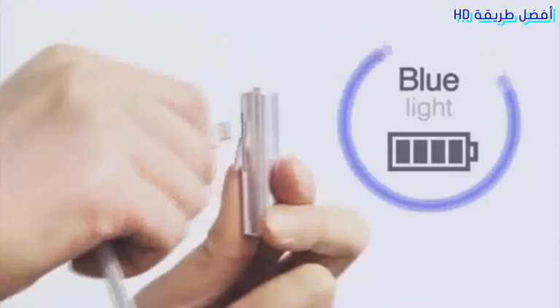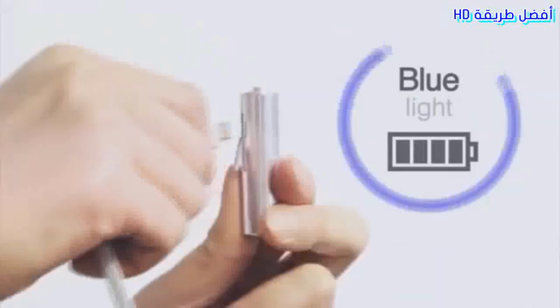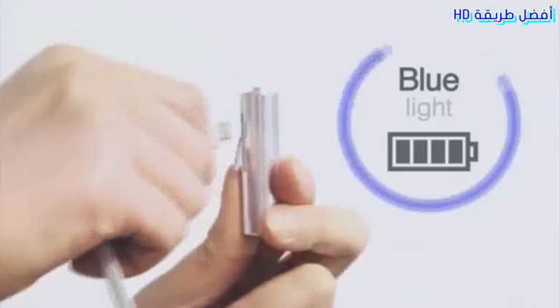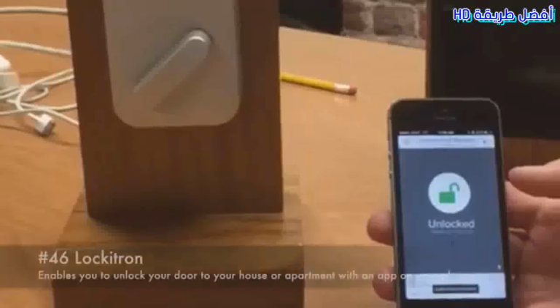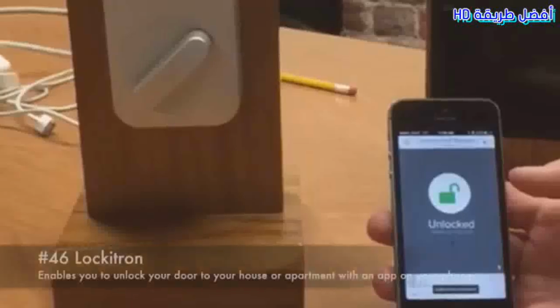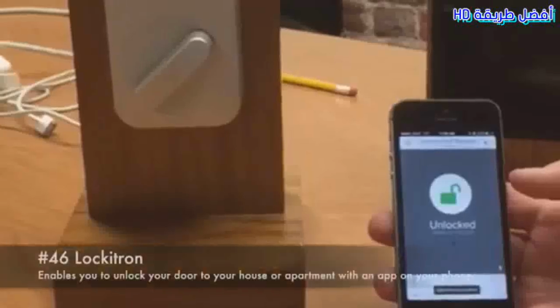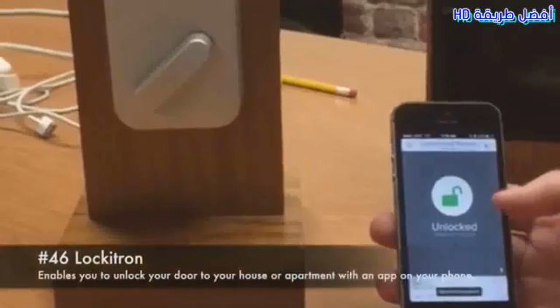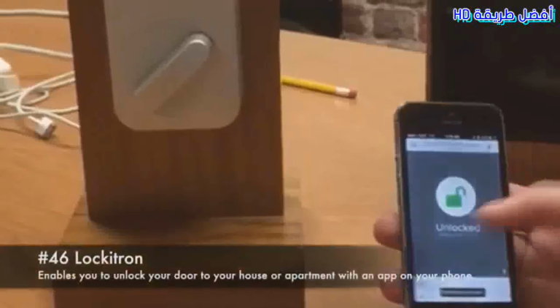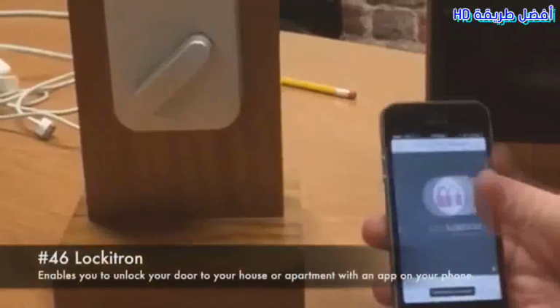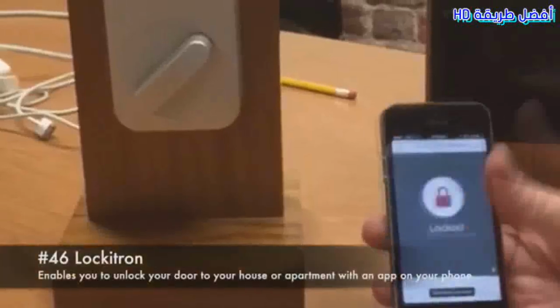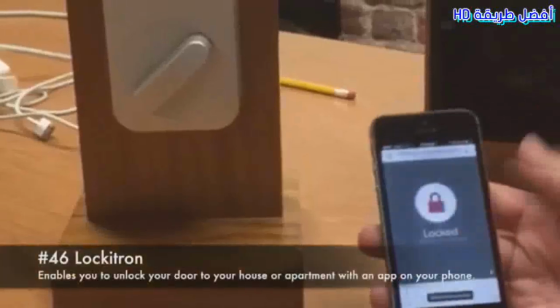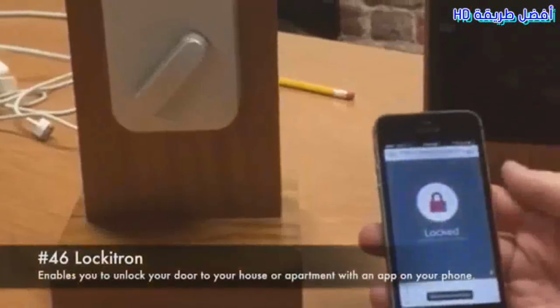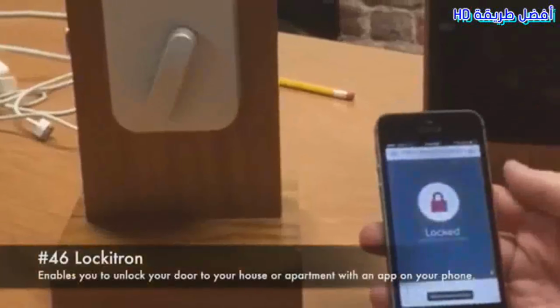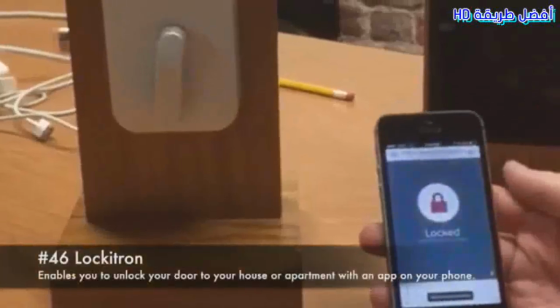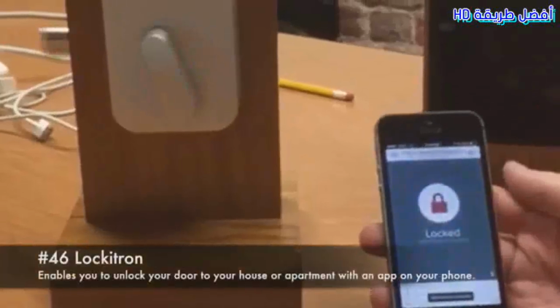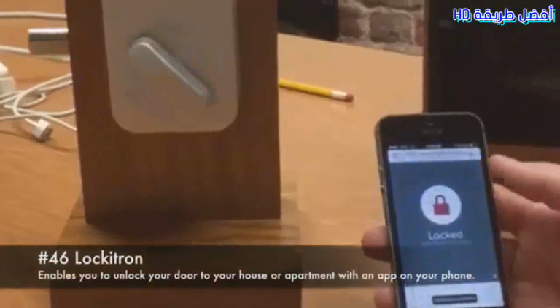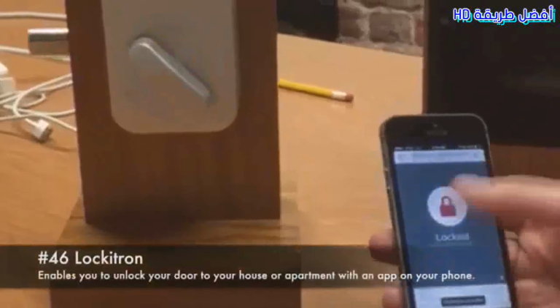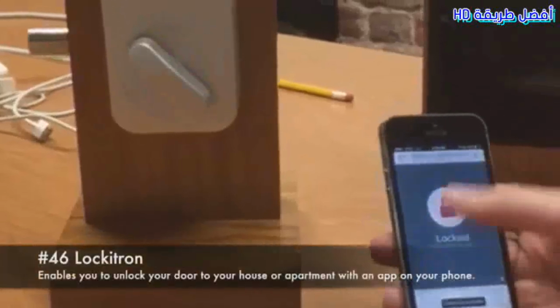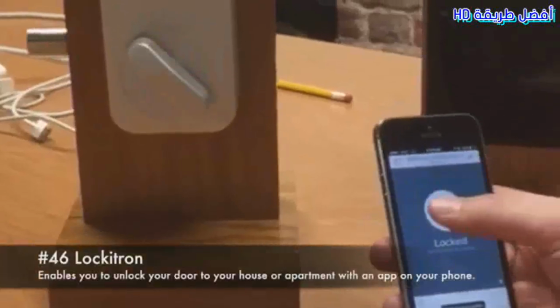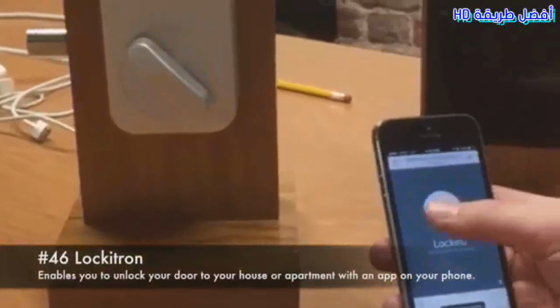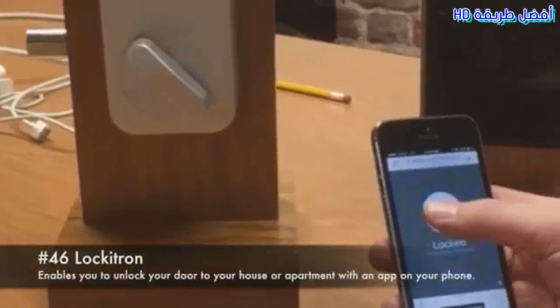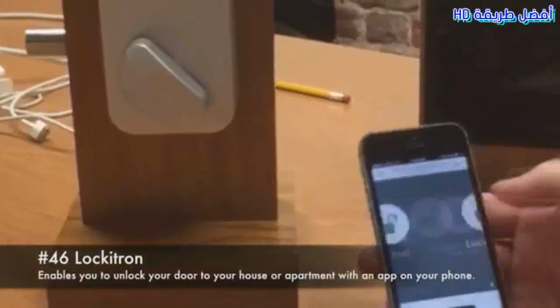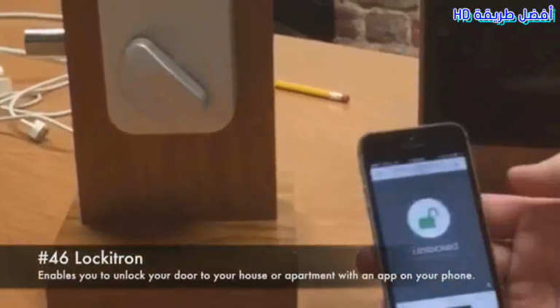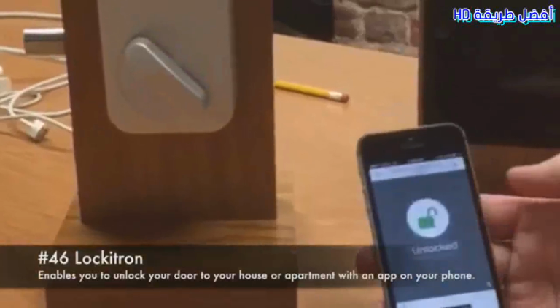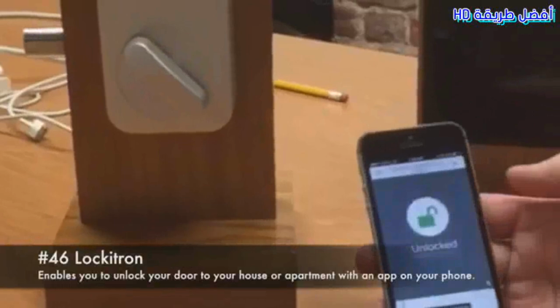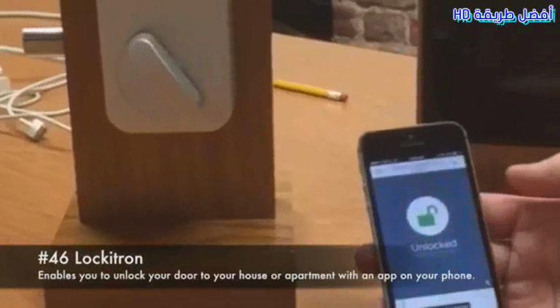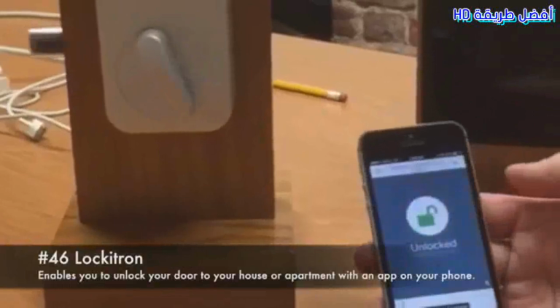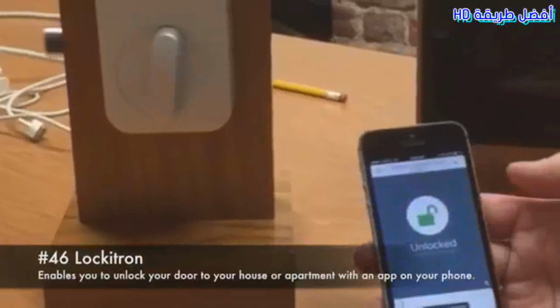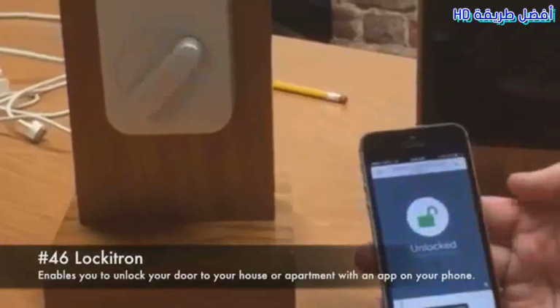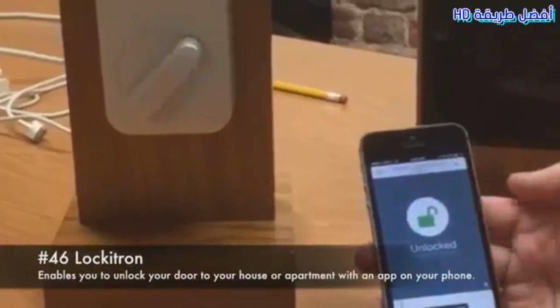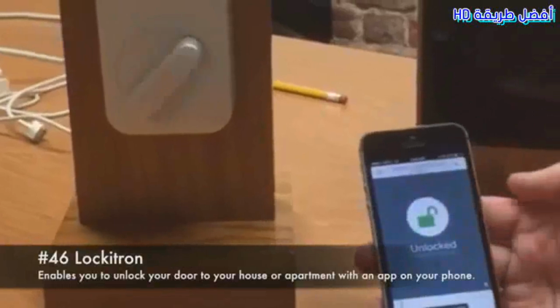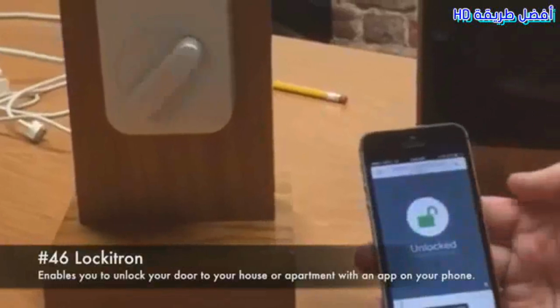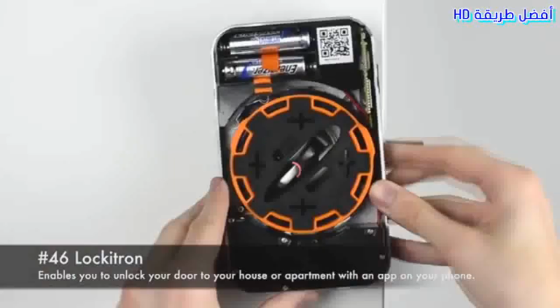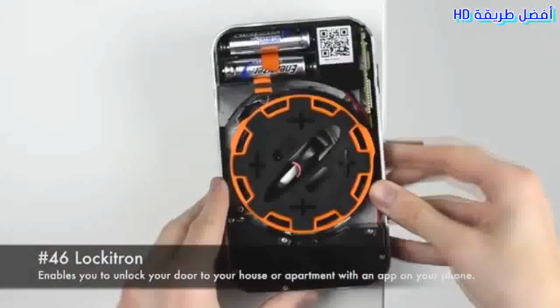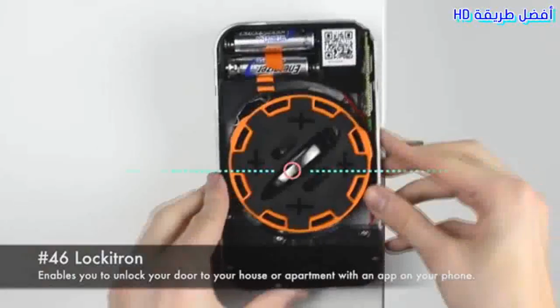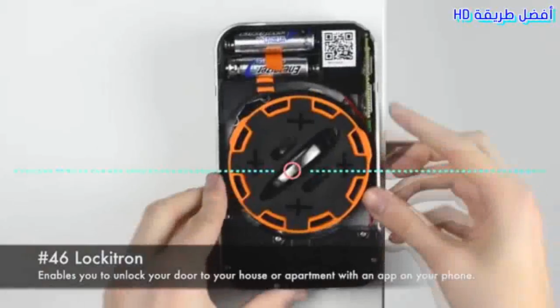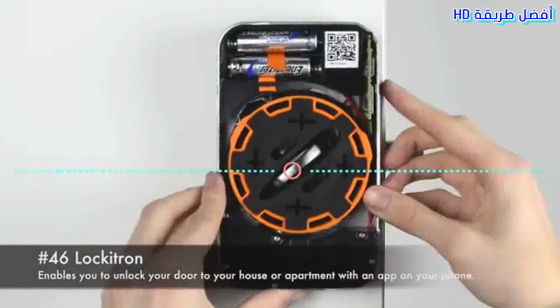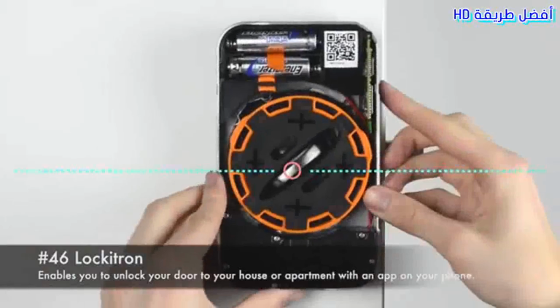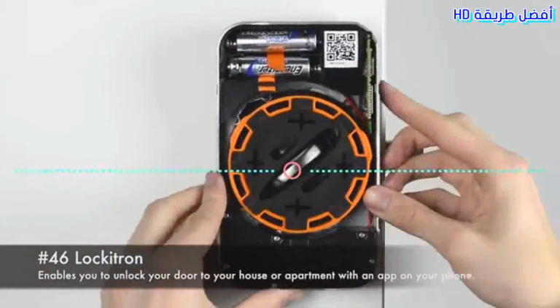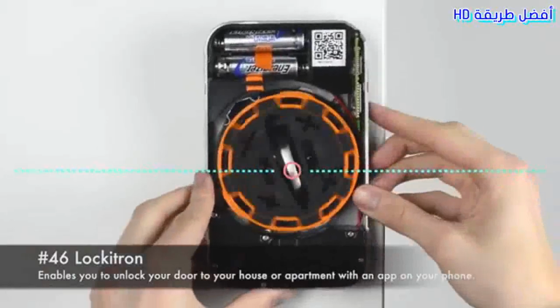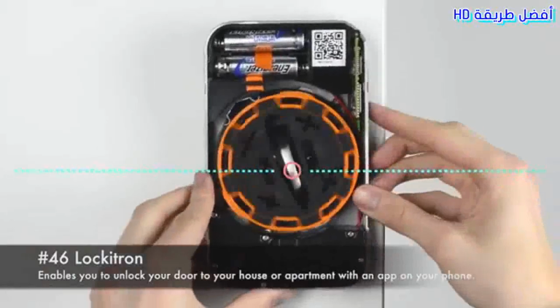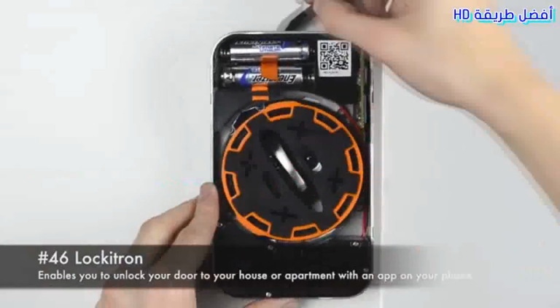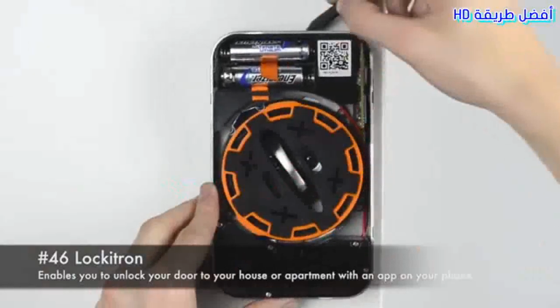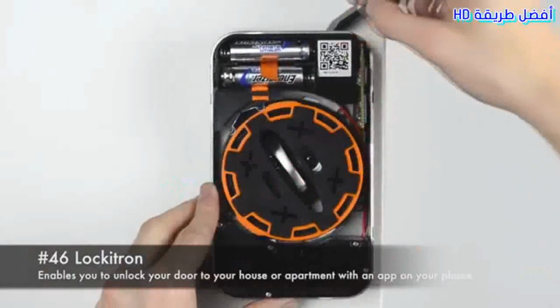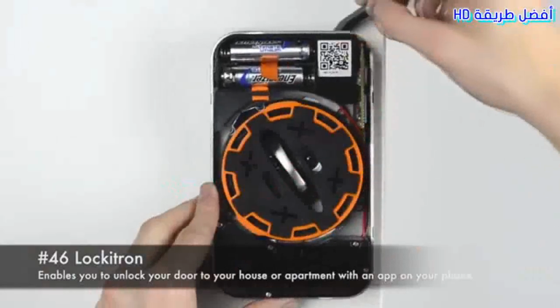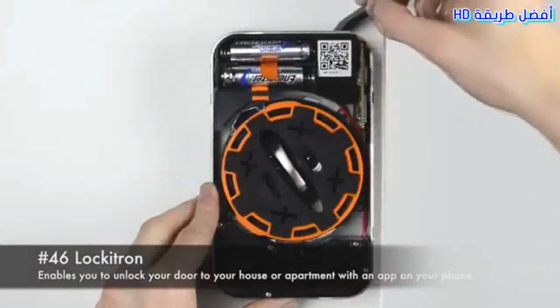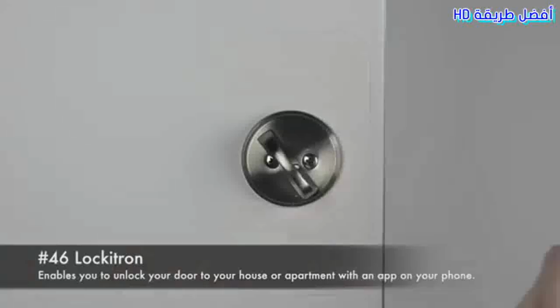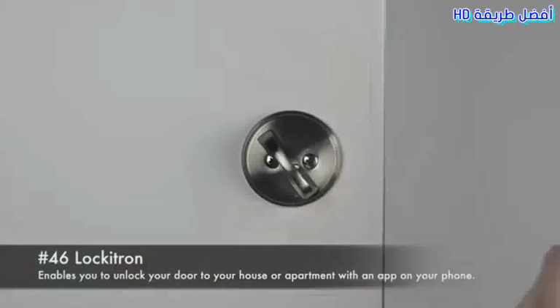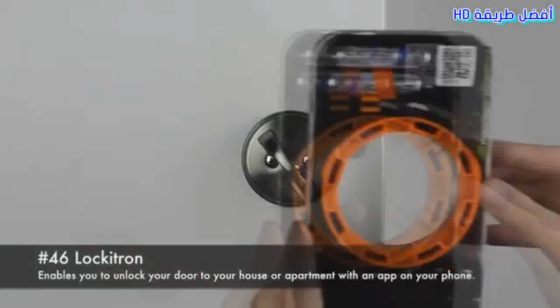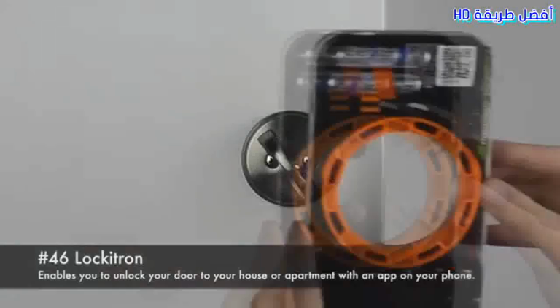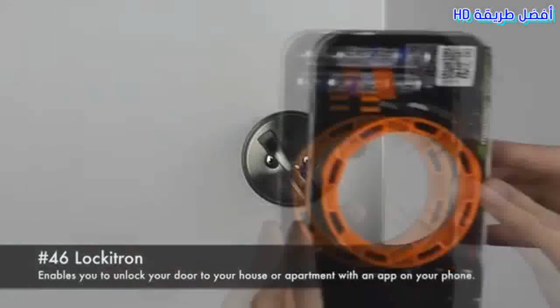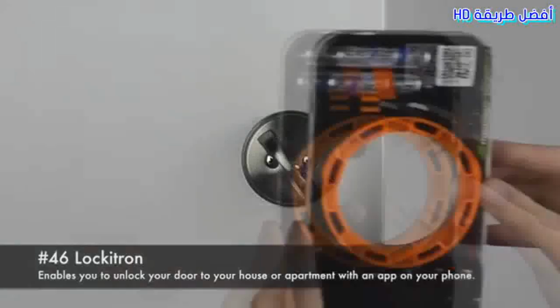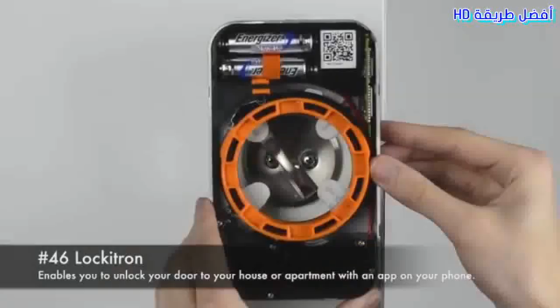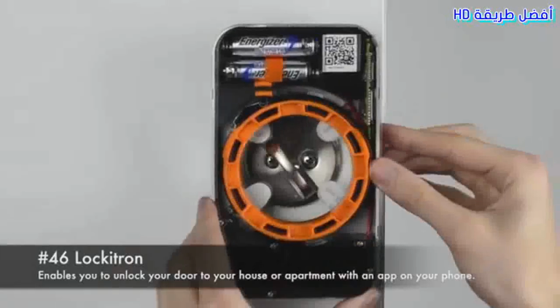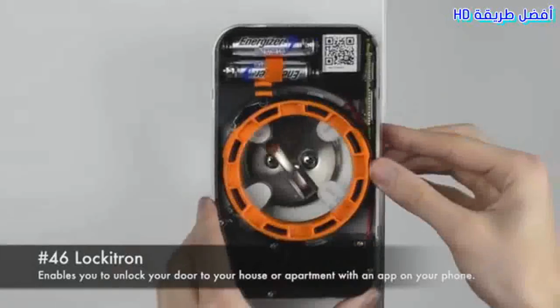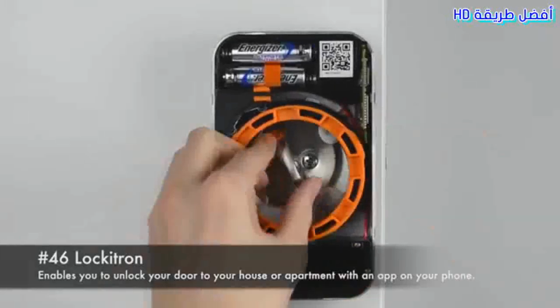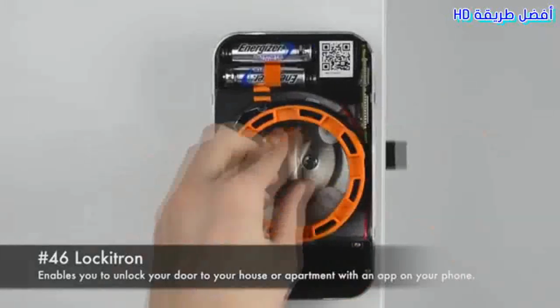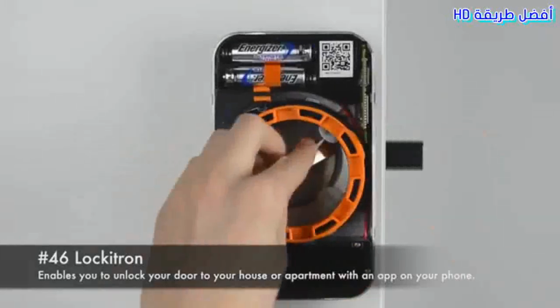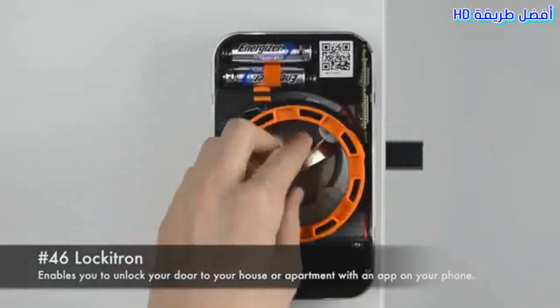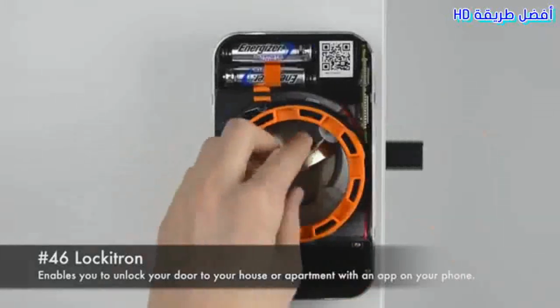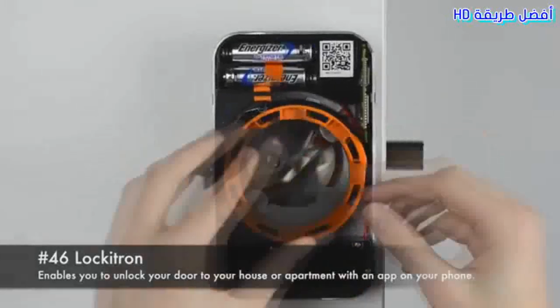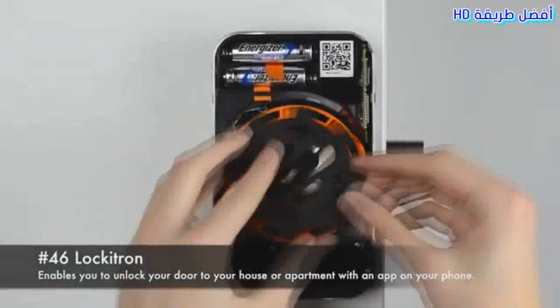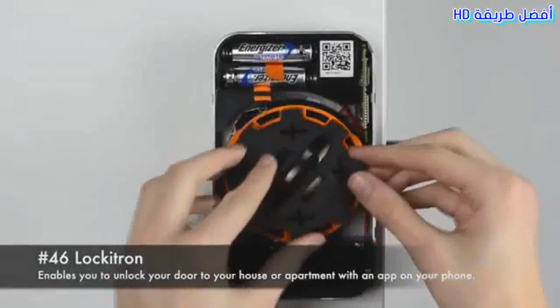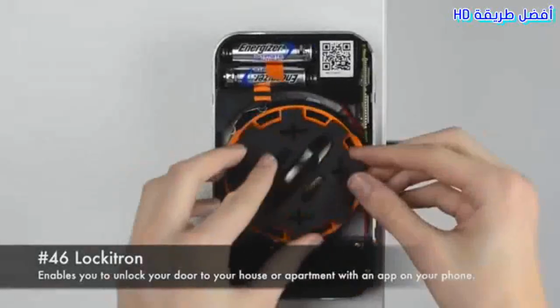46. Lockitron. Enables you to unlock your door to your house or apartment with an app on your phone.